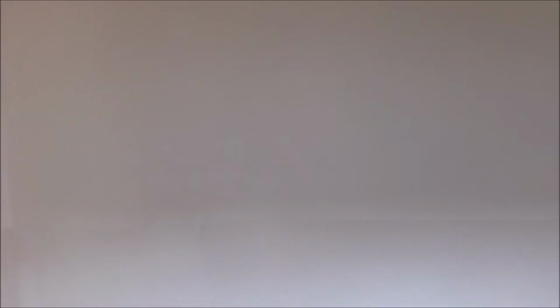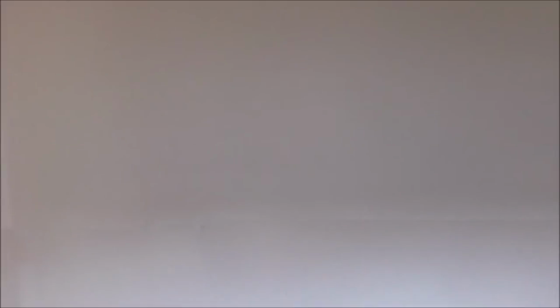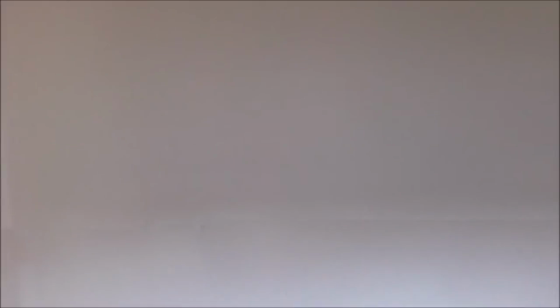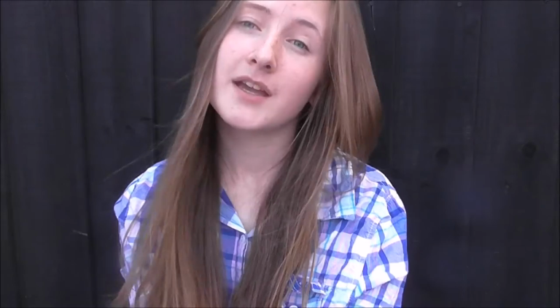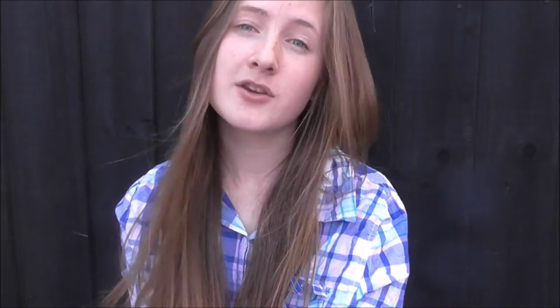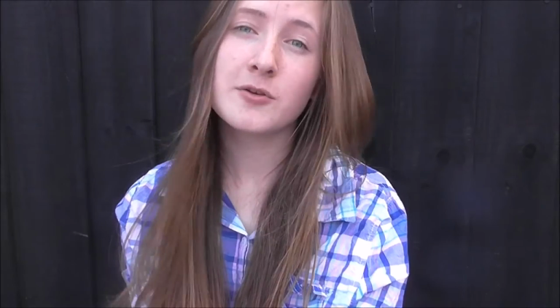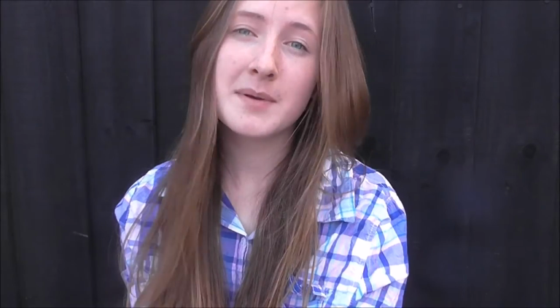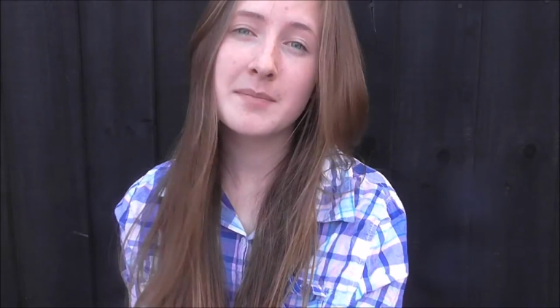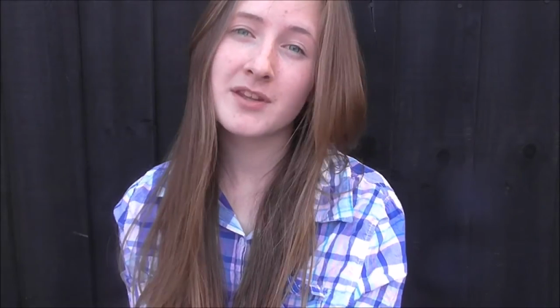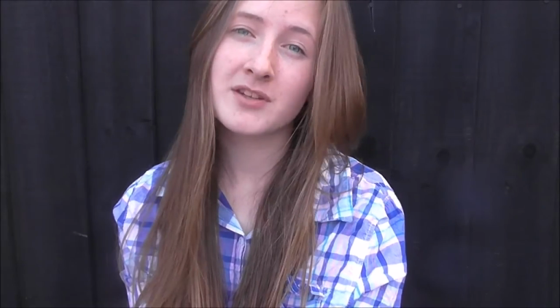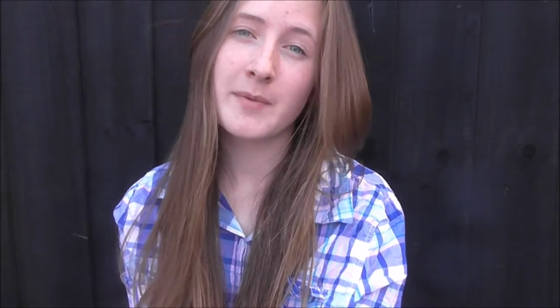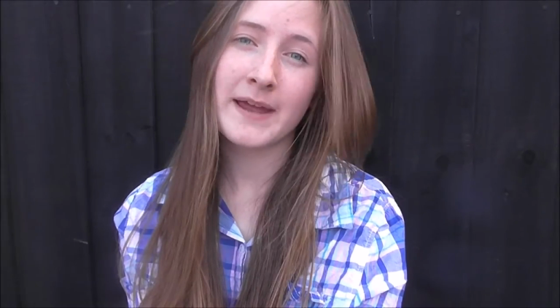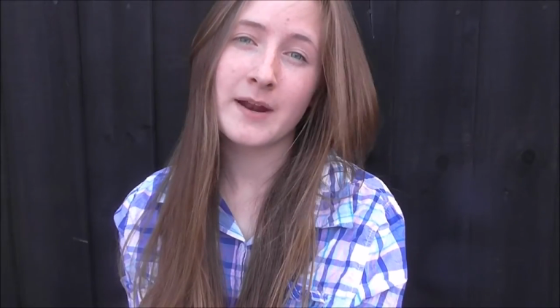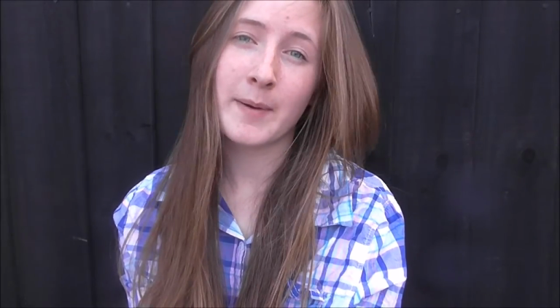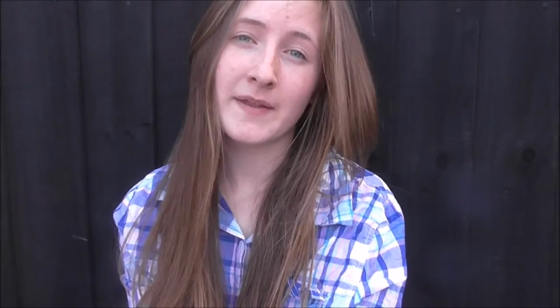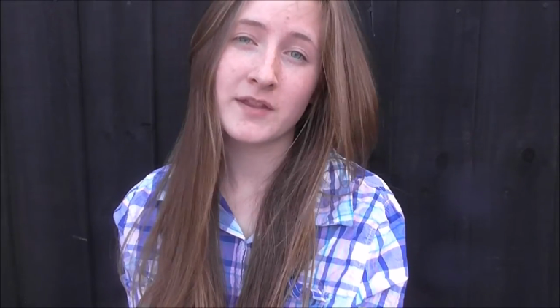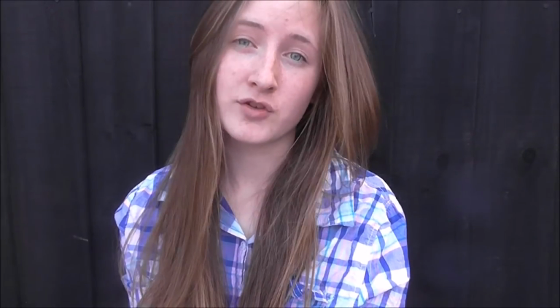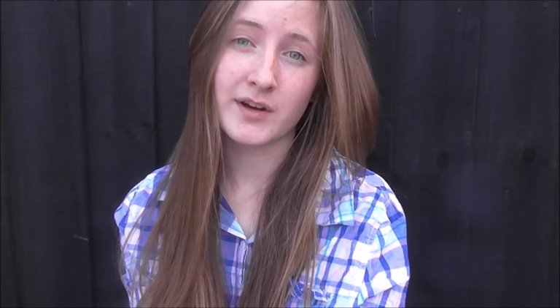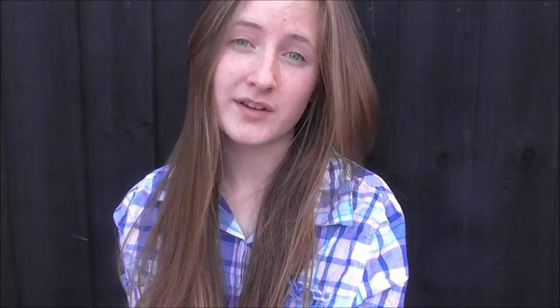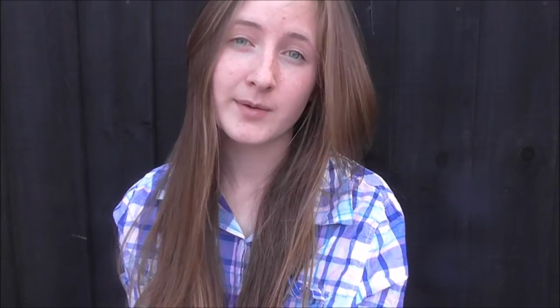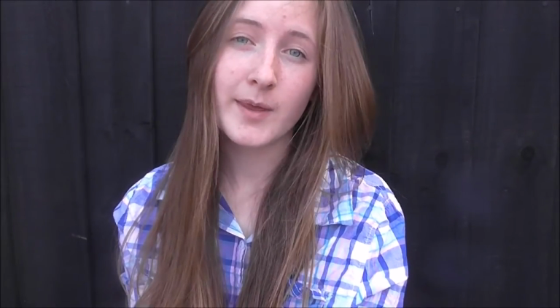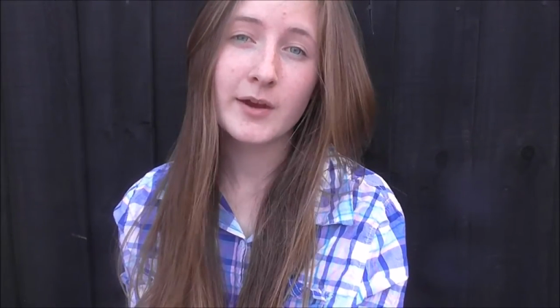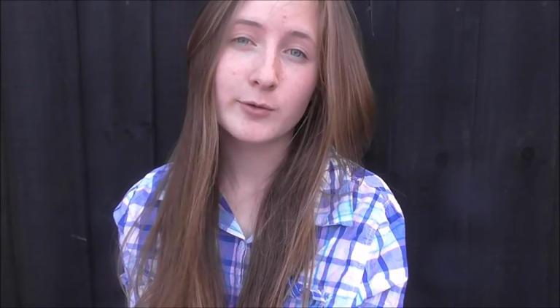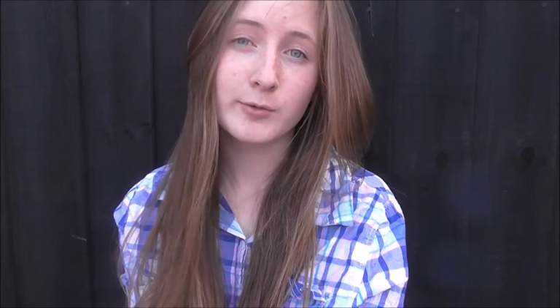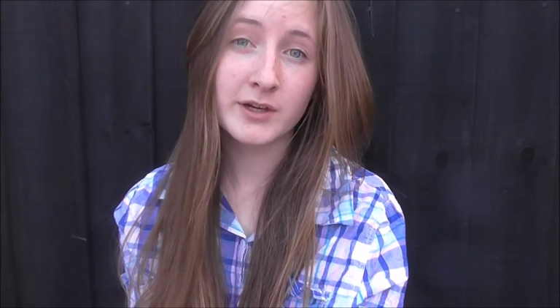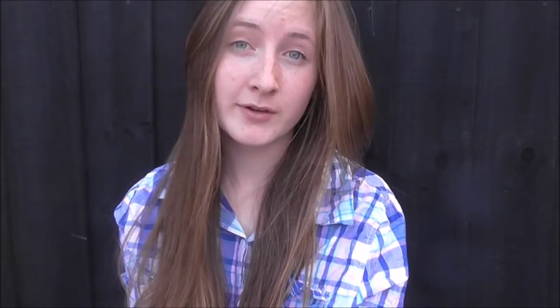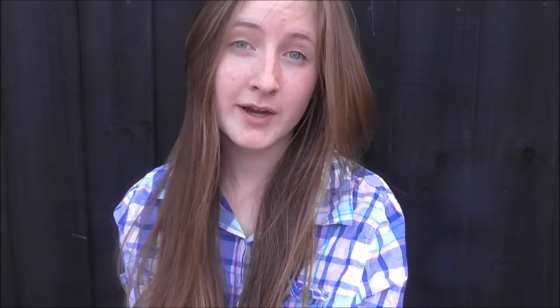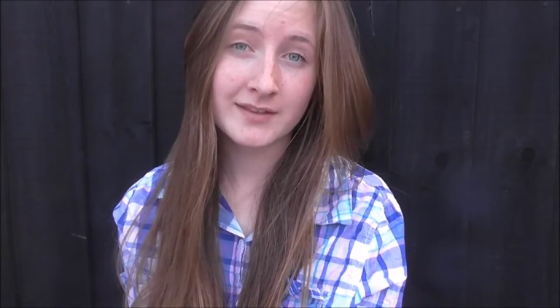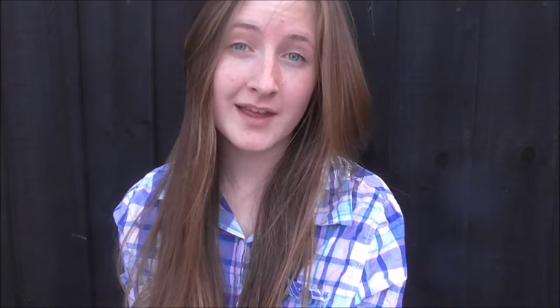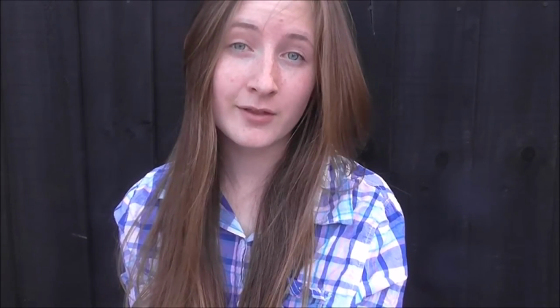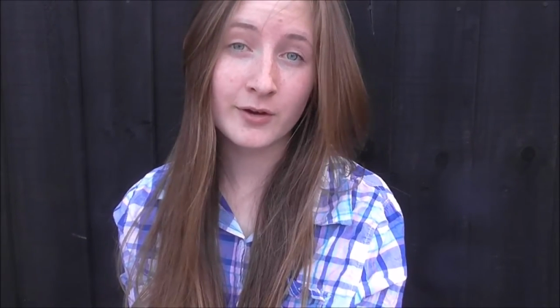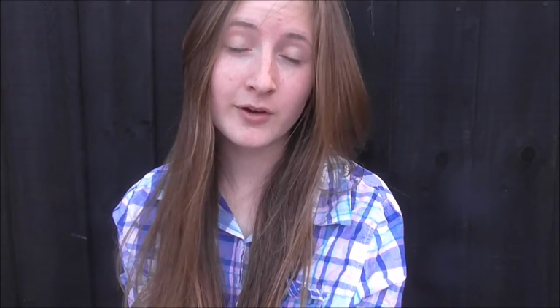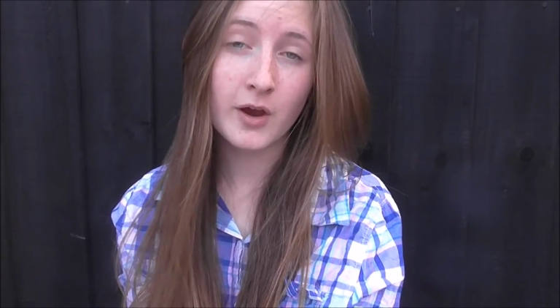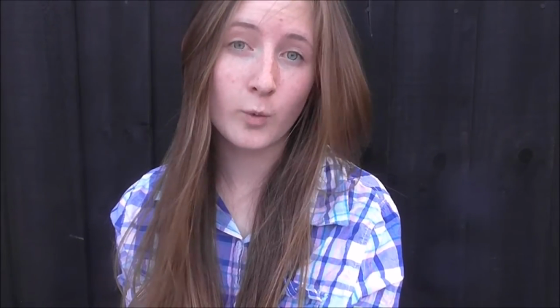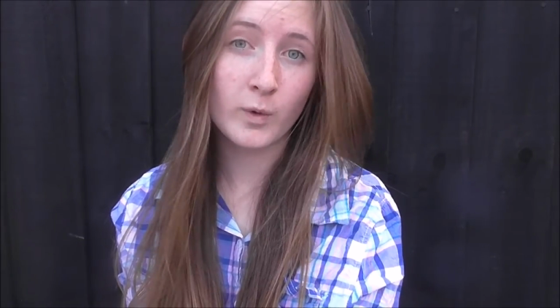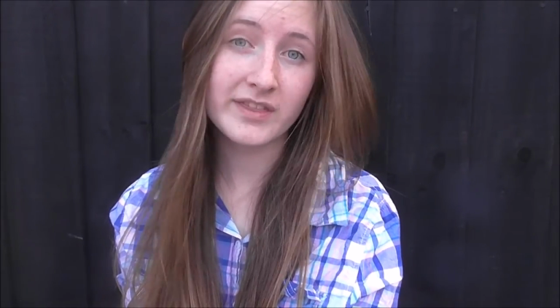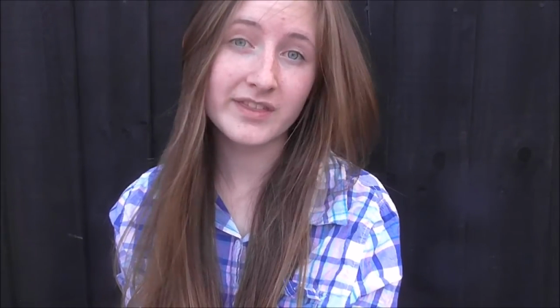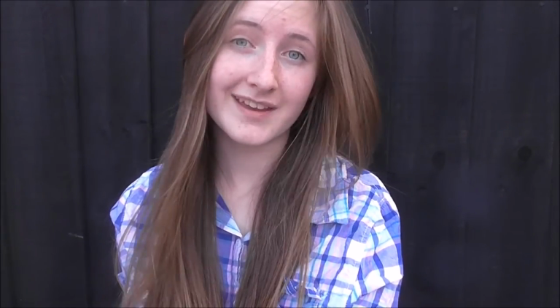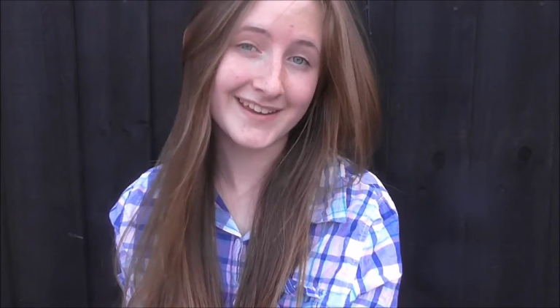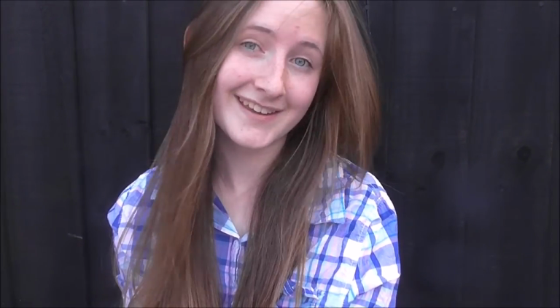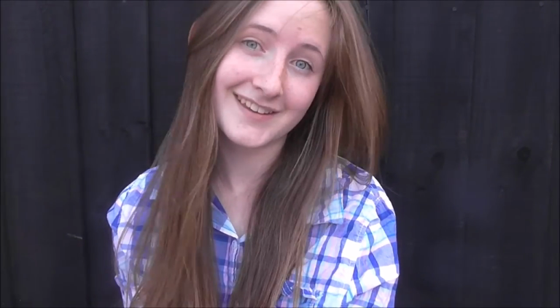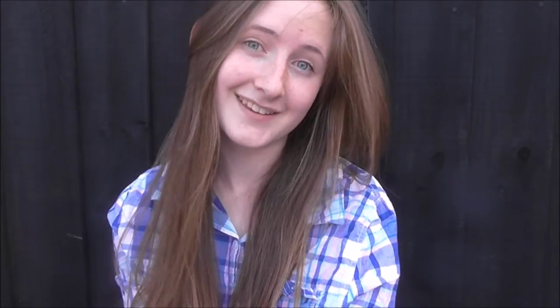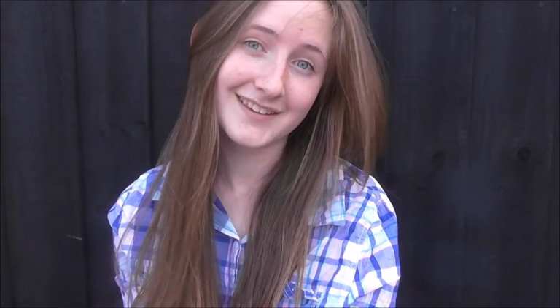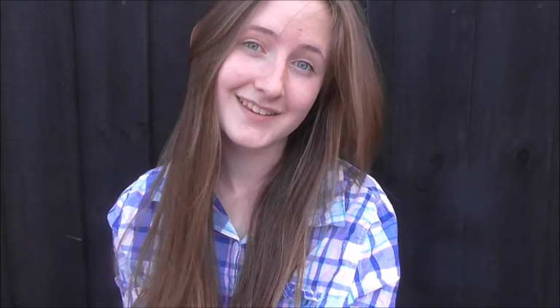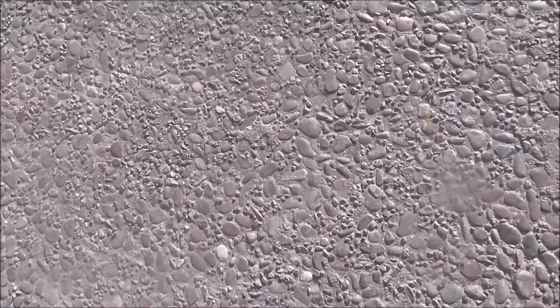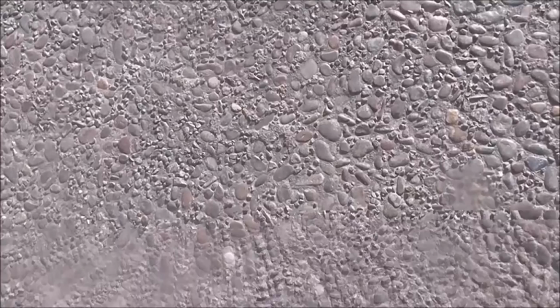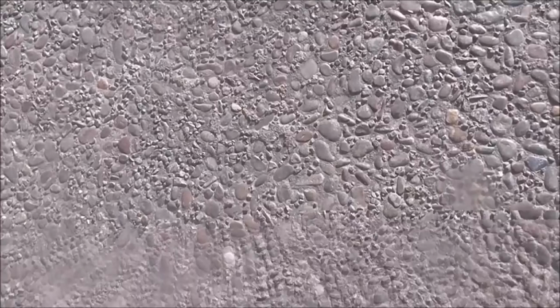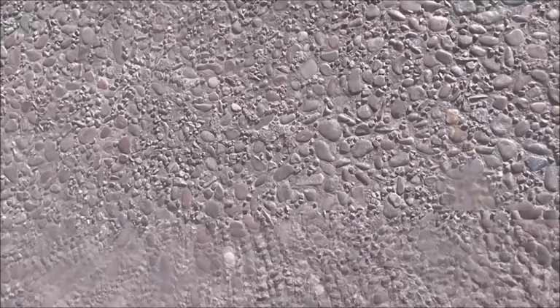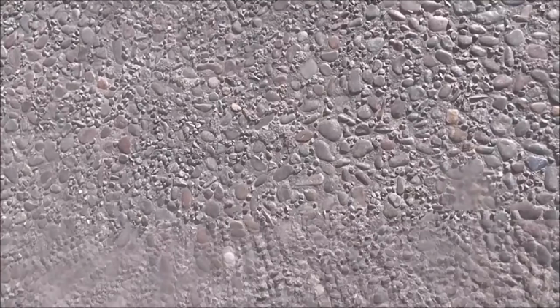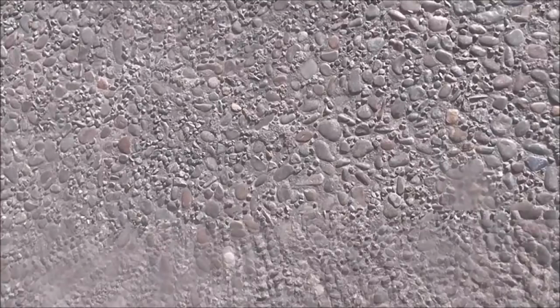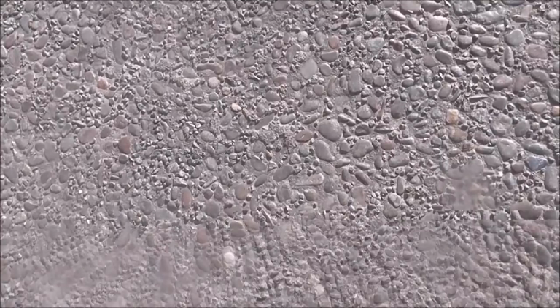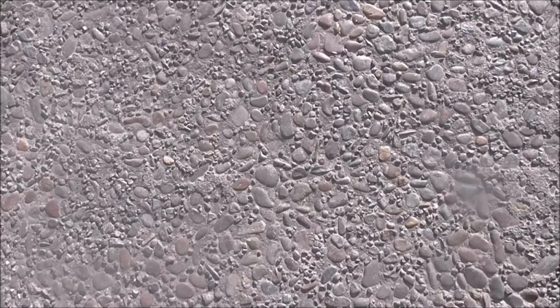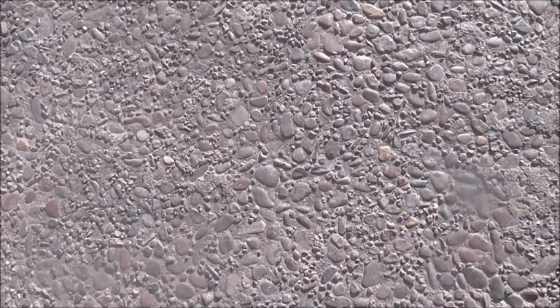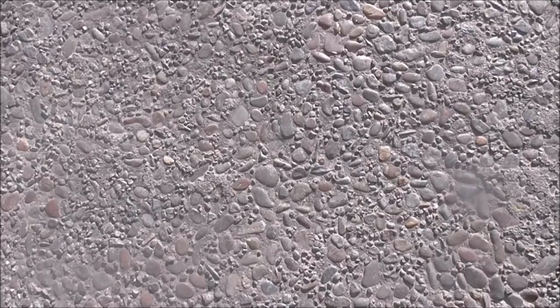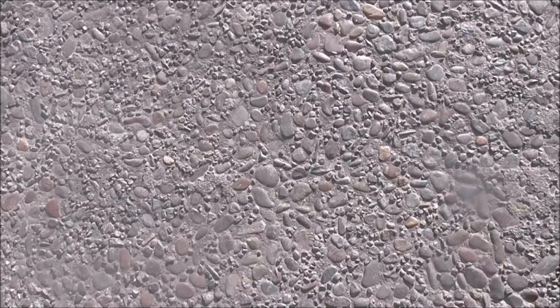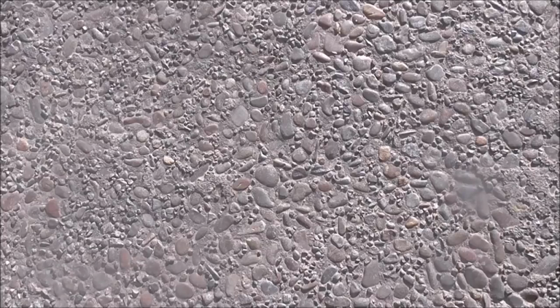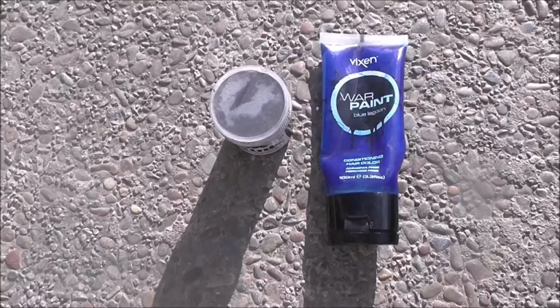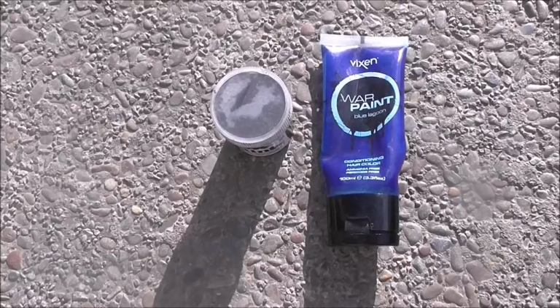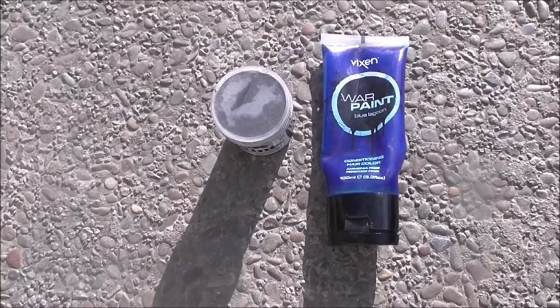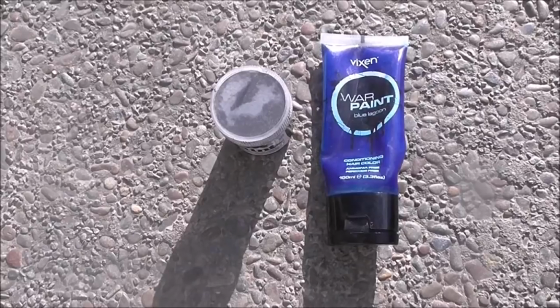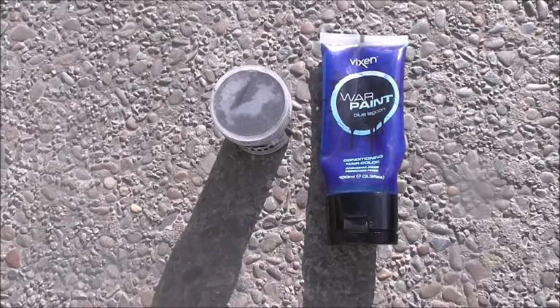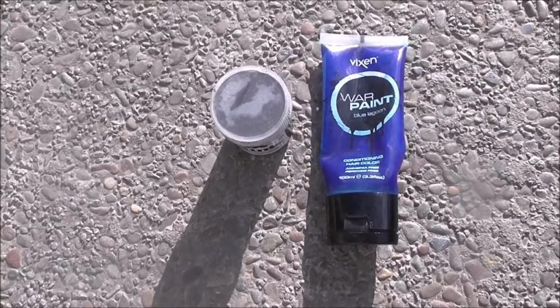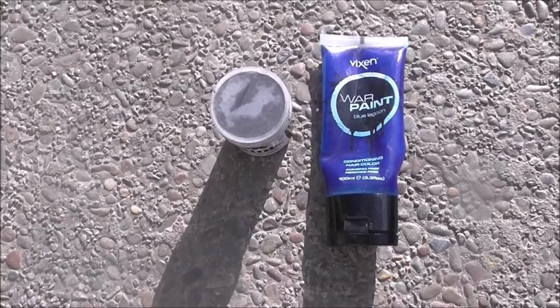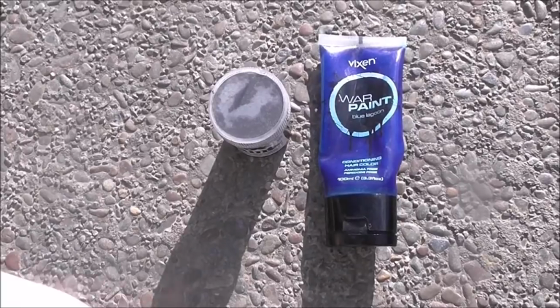You remember the debate about the dress? Recreate that look with ease — all you need is paint.